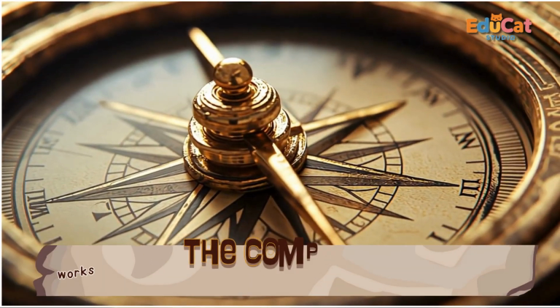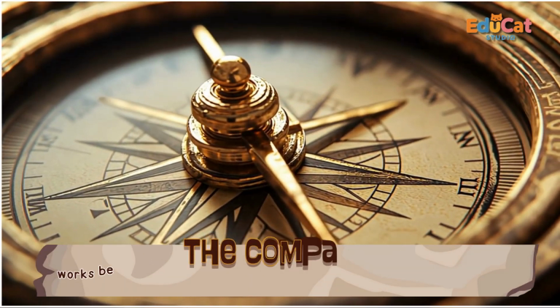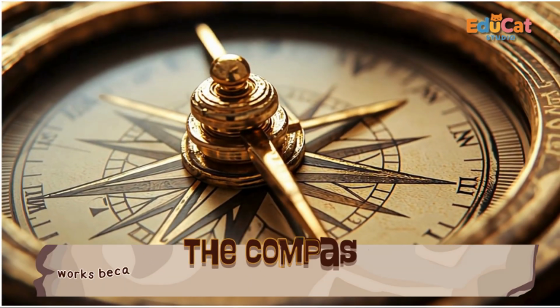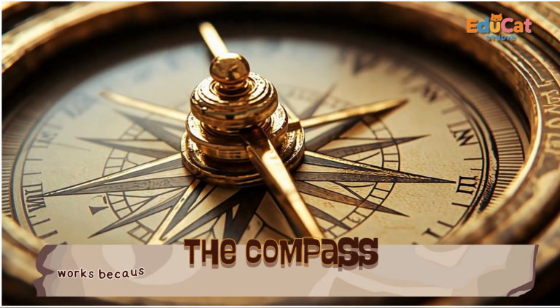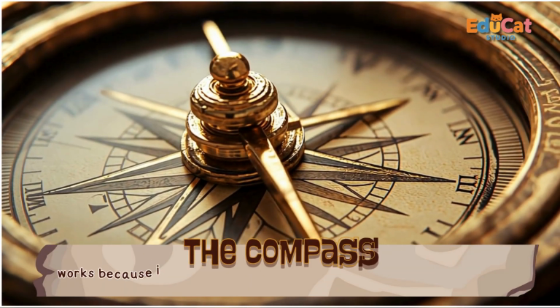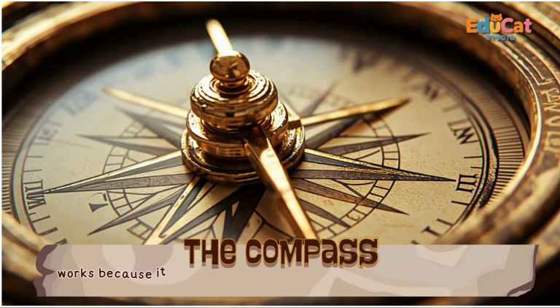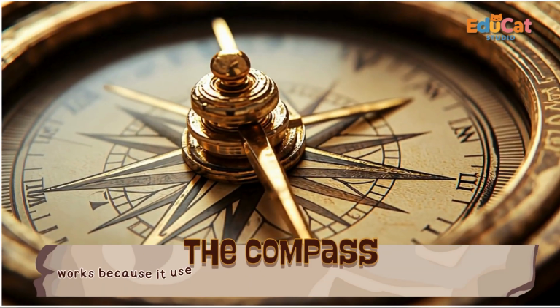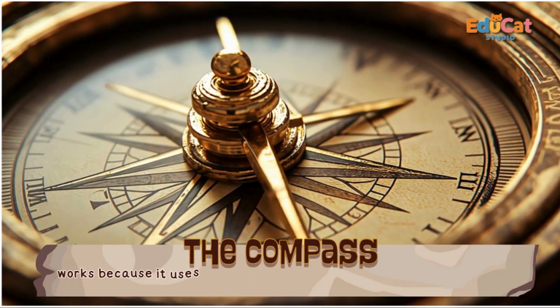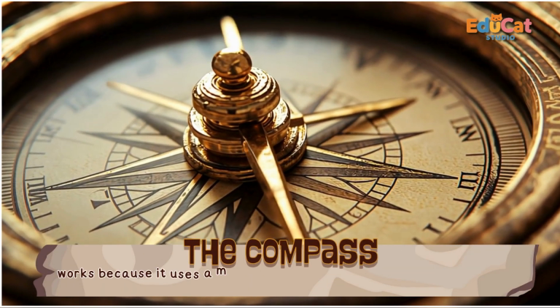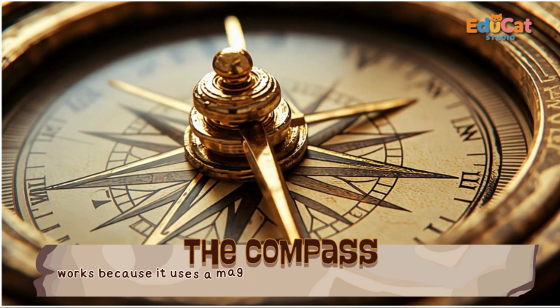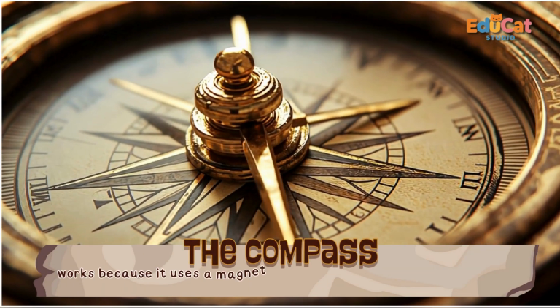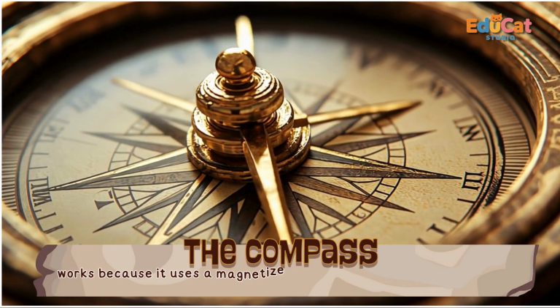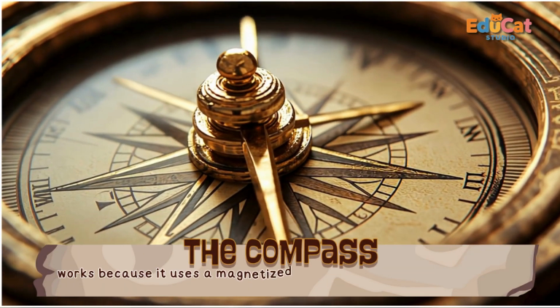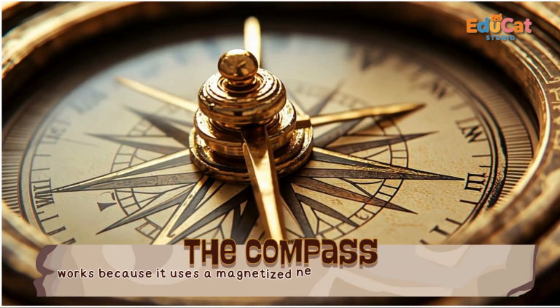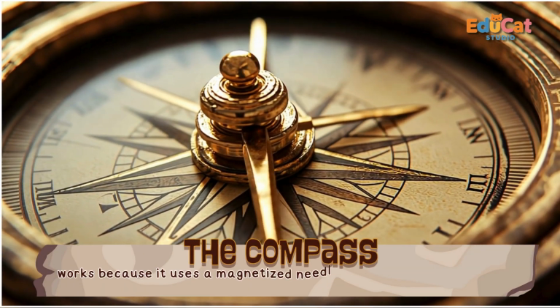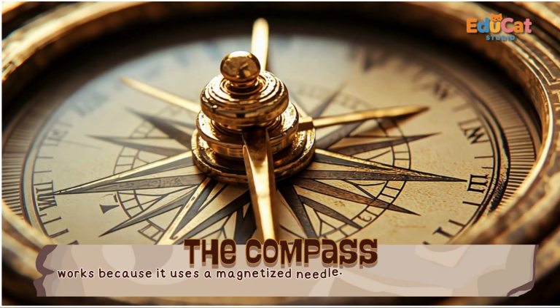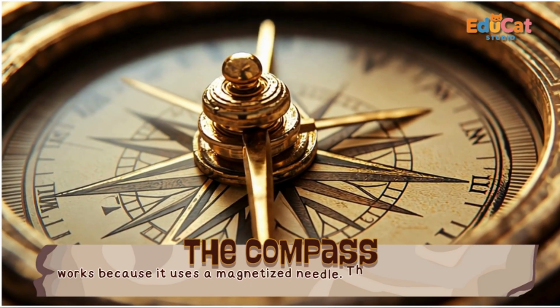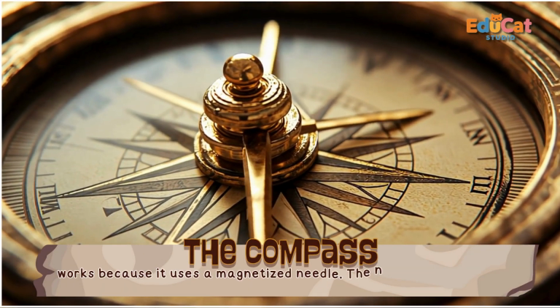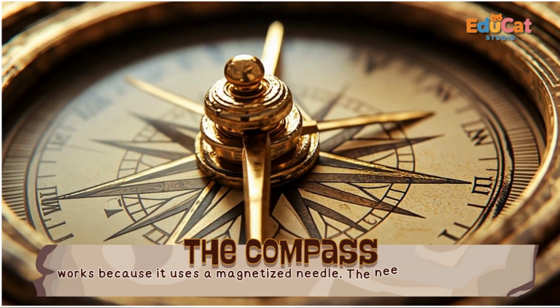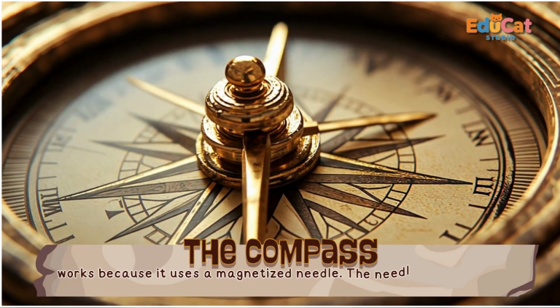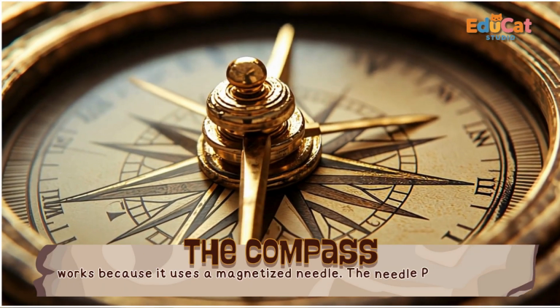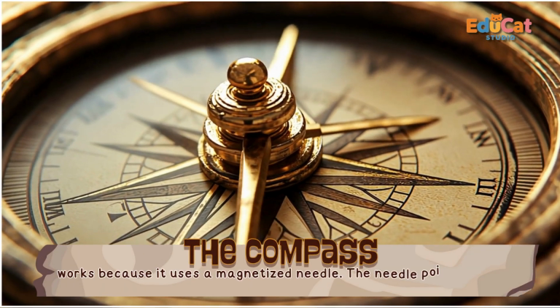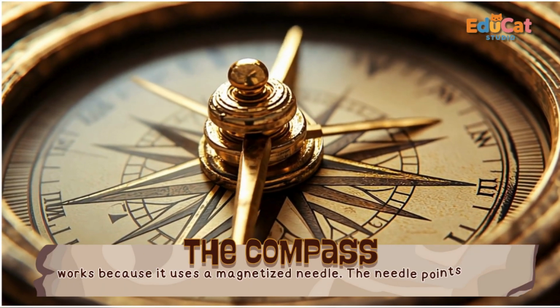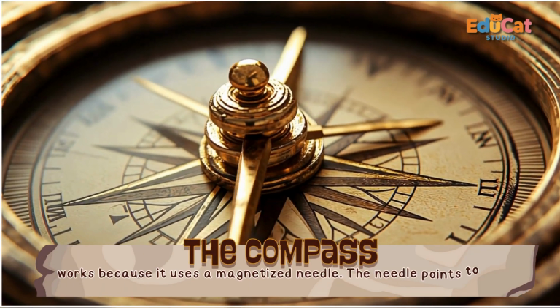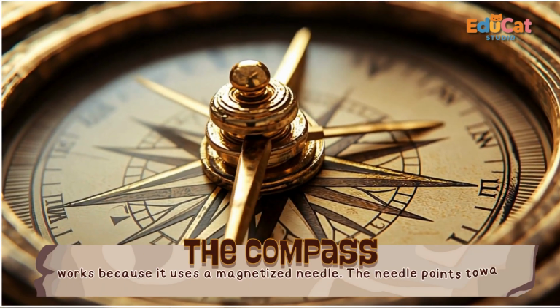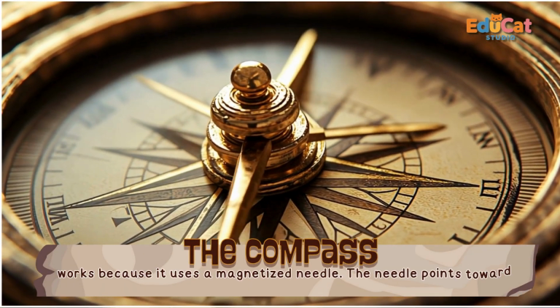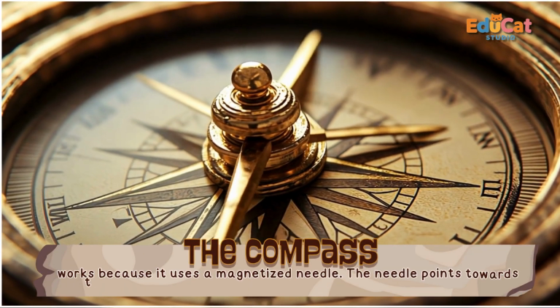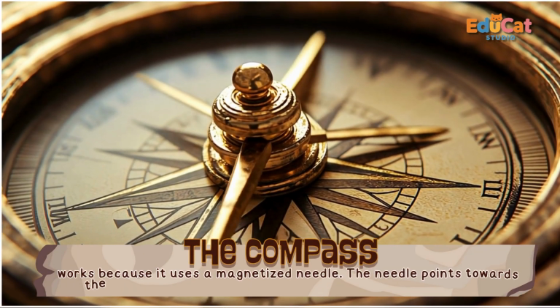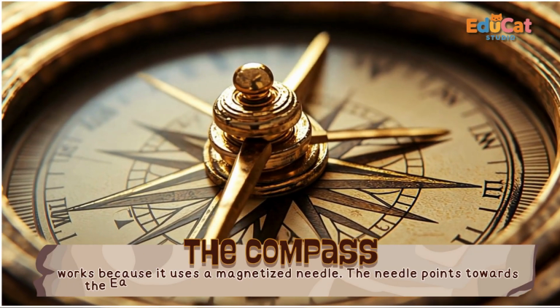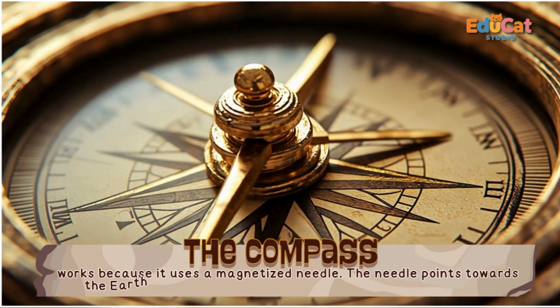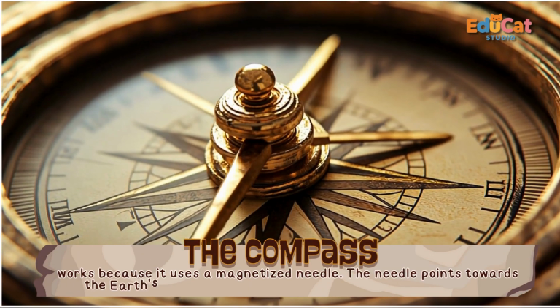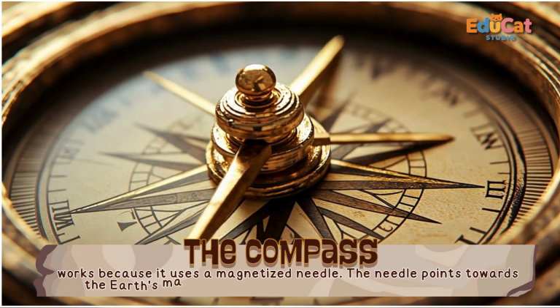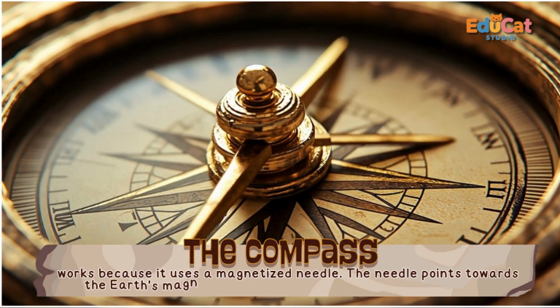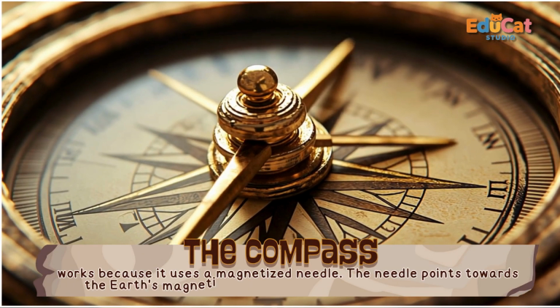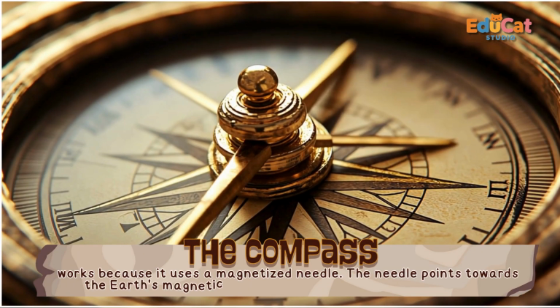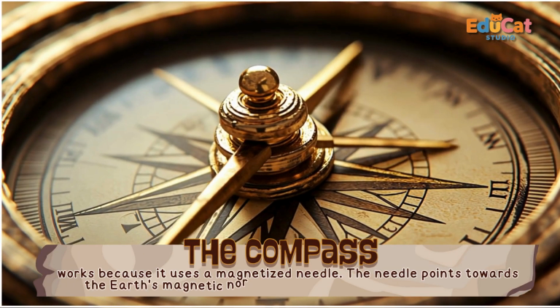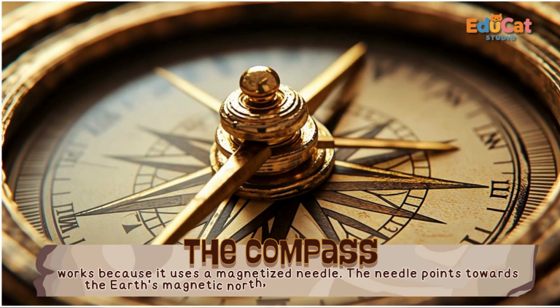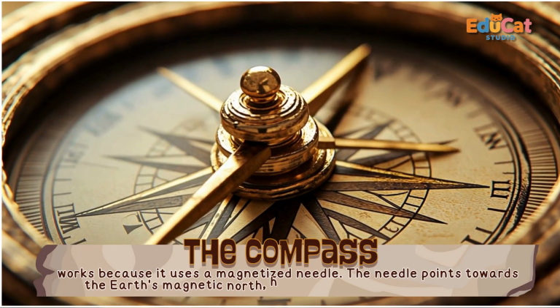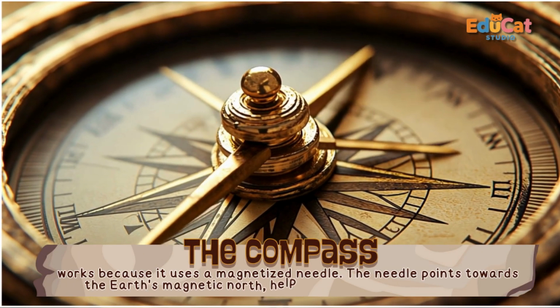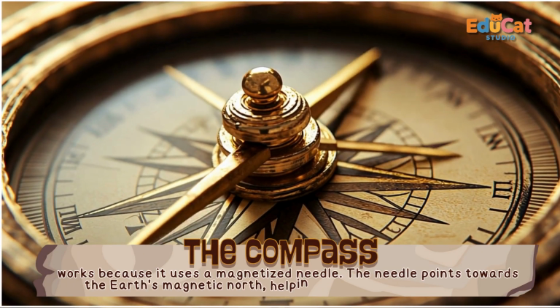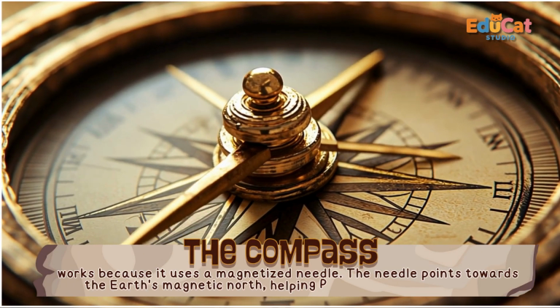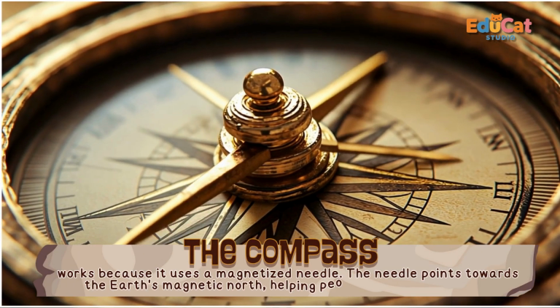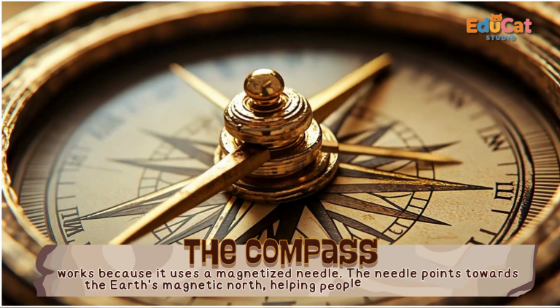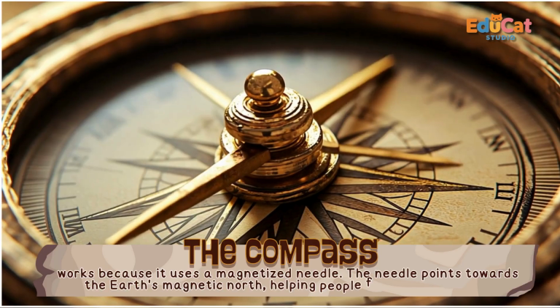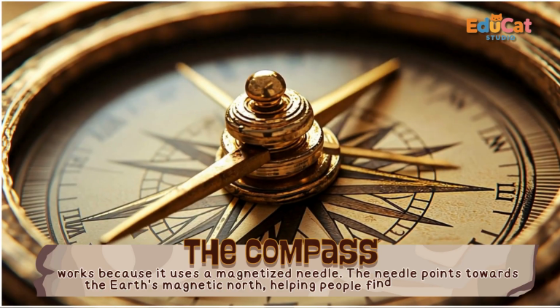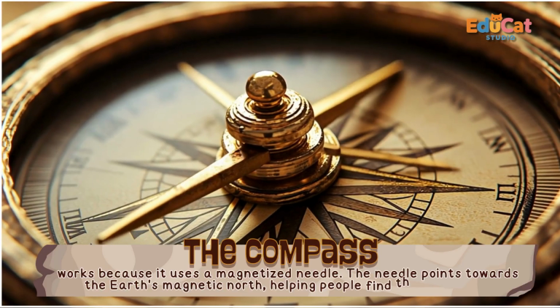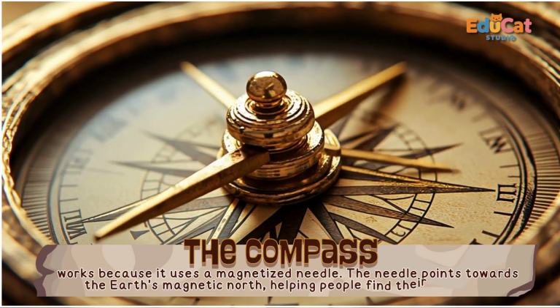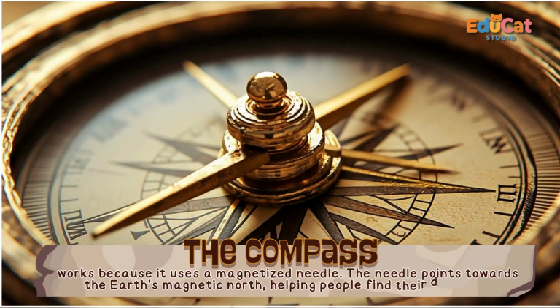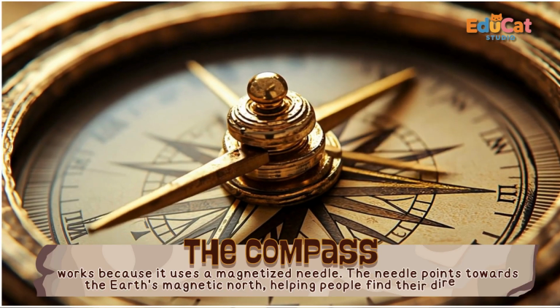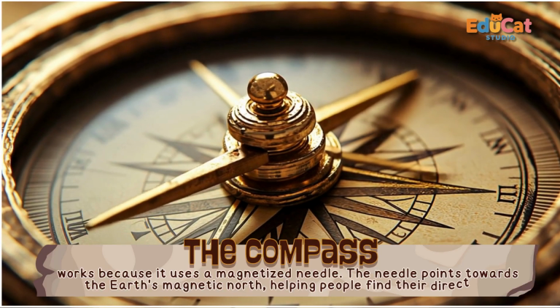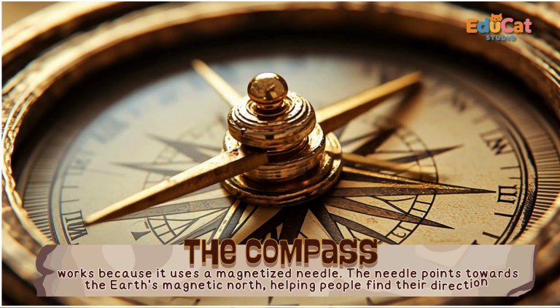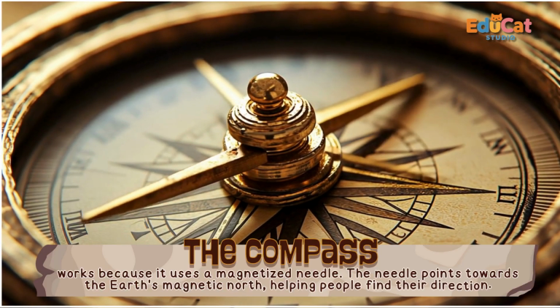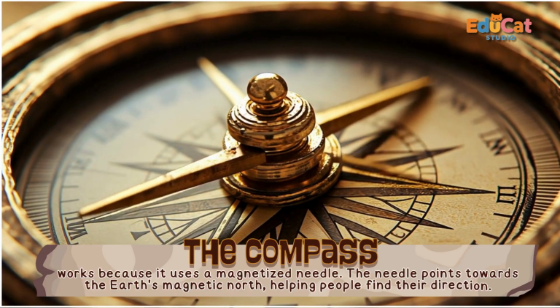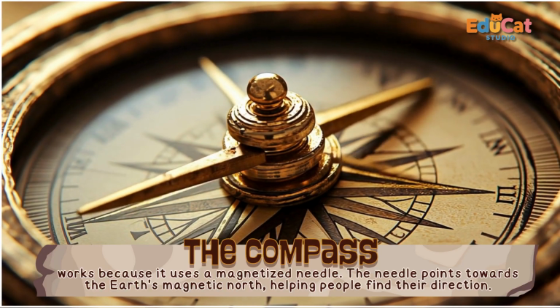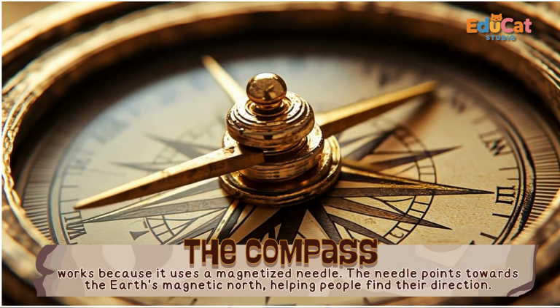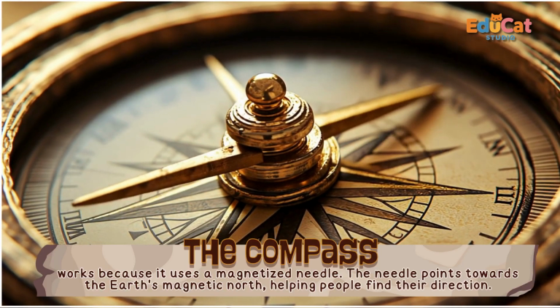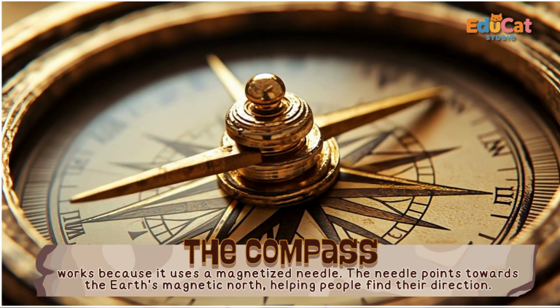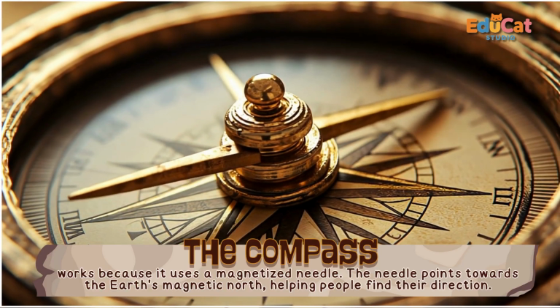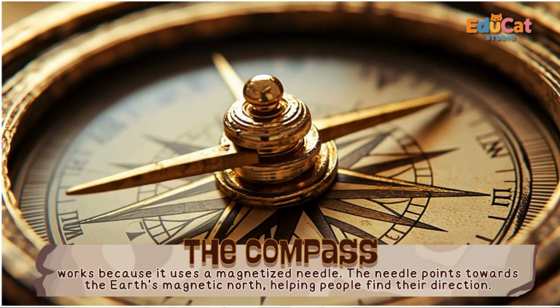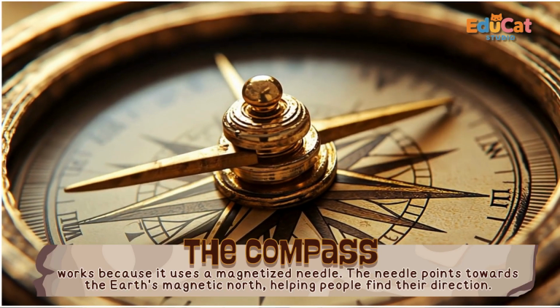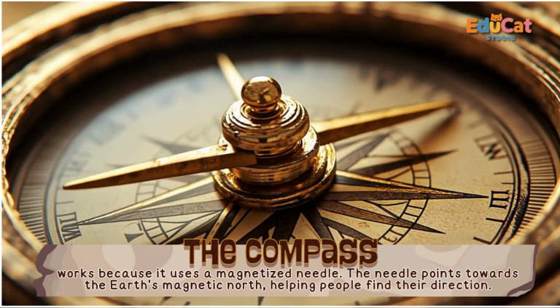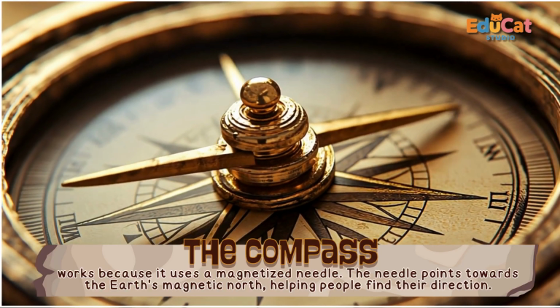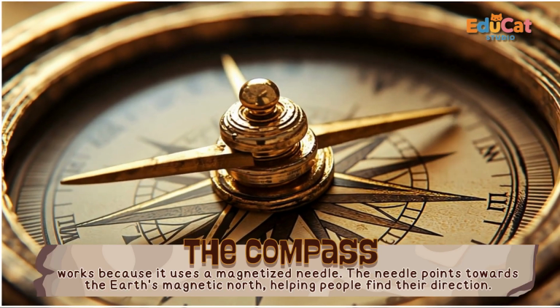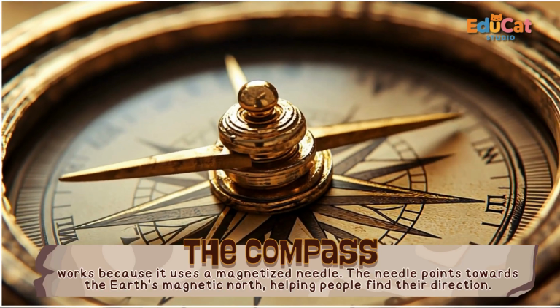The compass works because it uses a magnetized needle. The needle points toward the Earth's magnetic north, helping people find their direction.